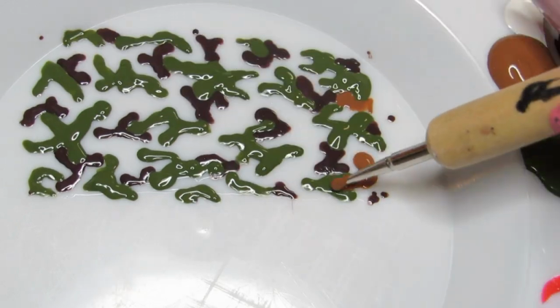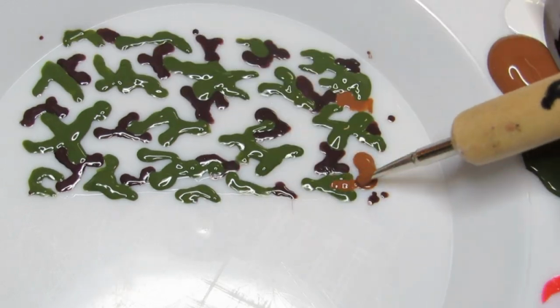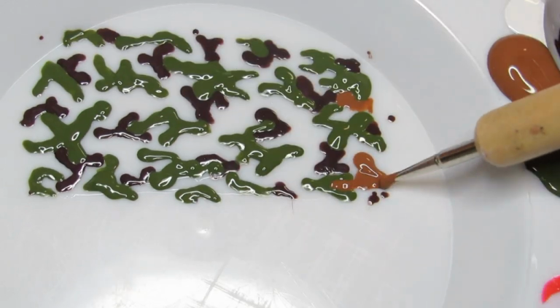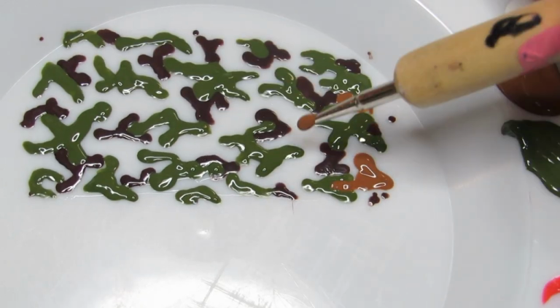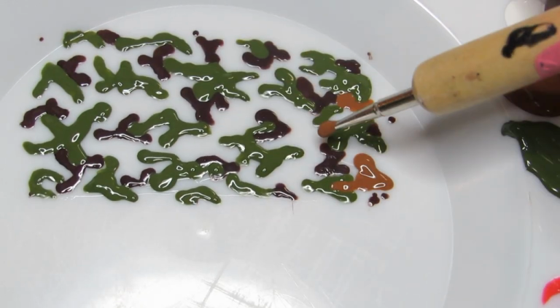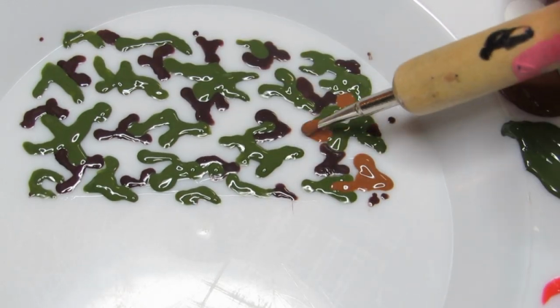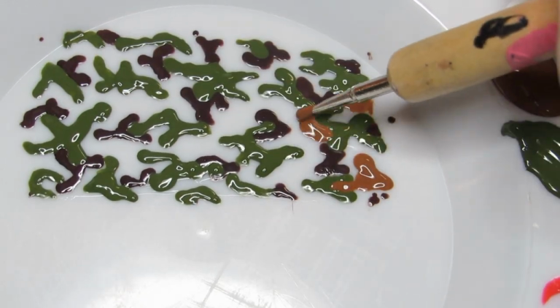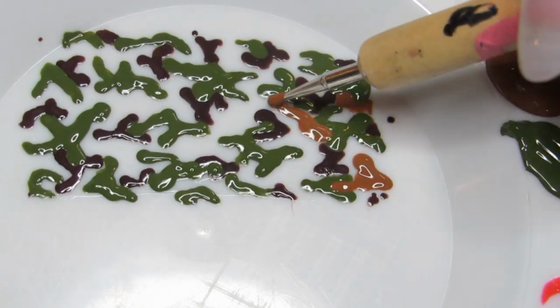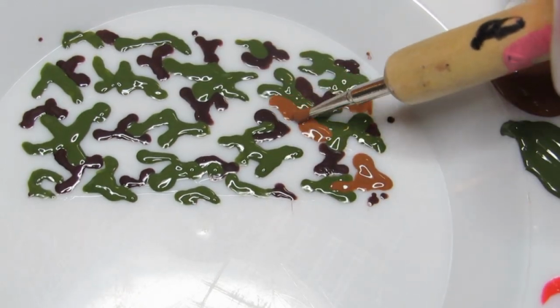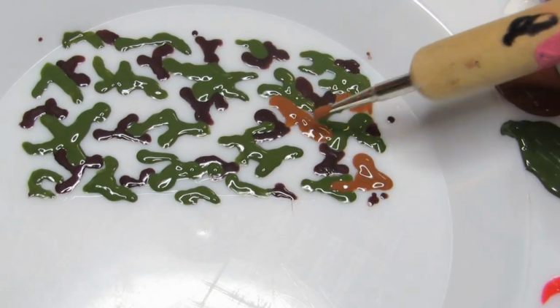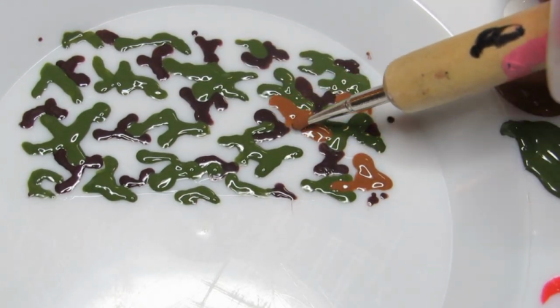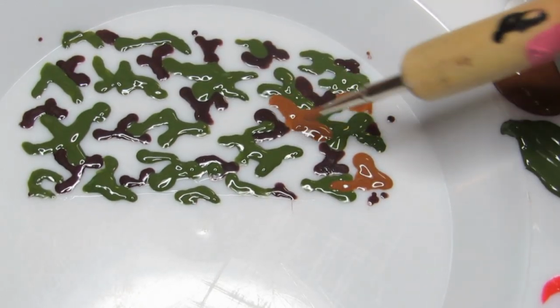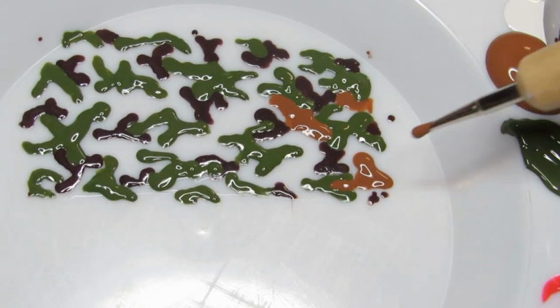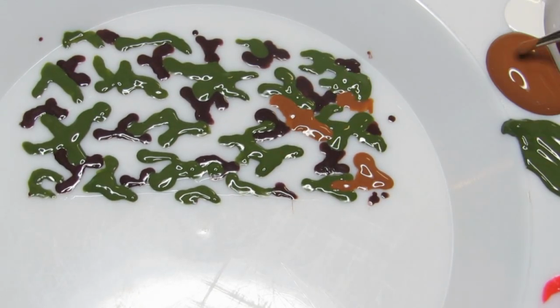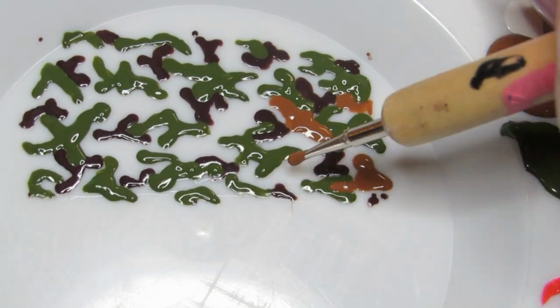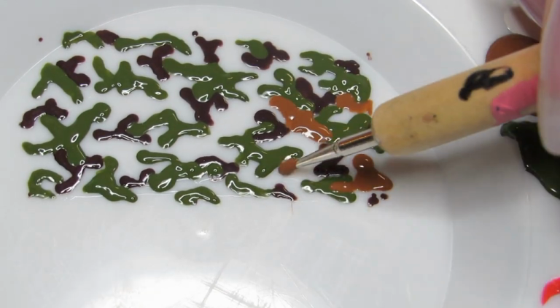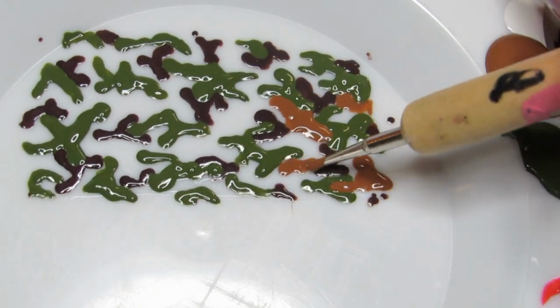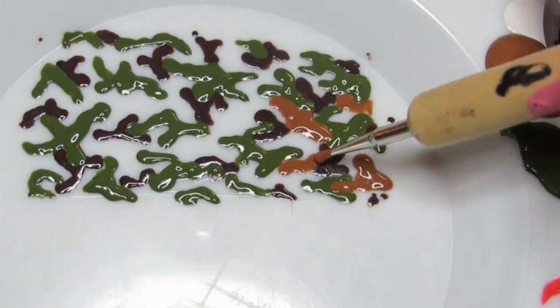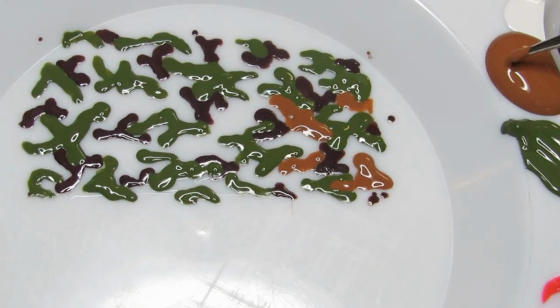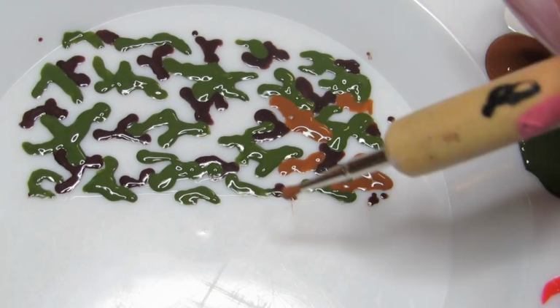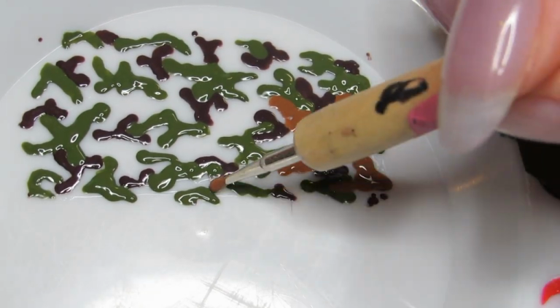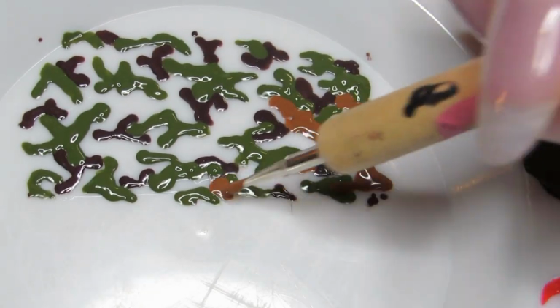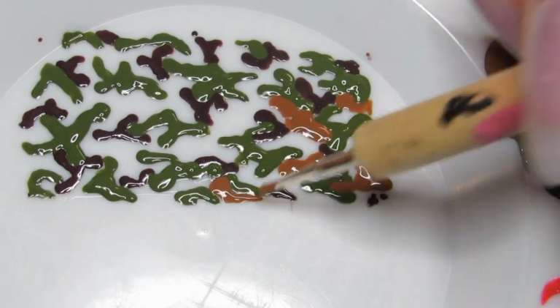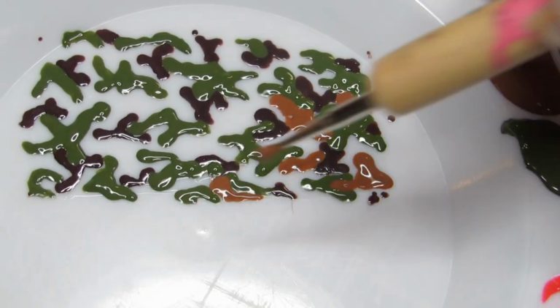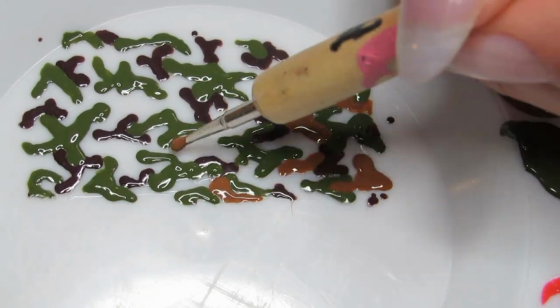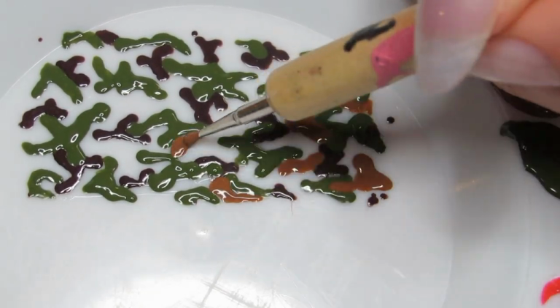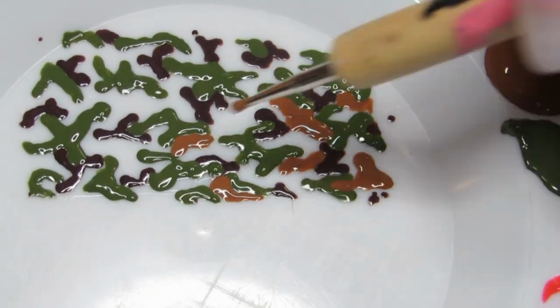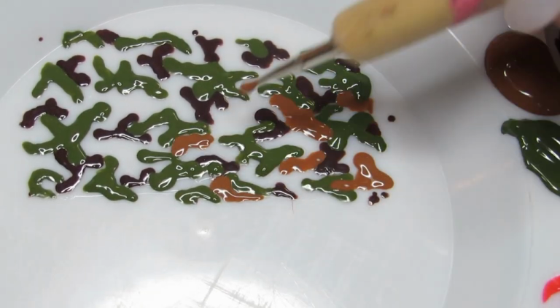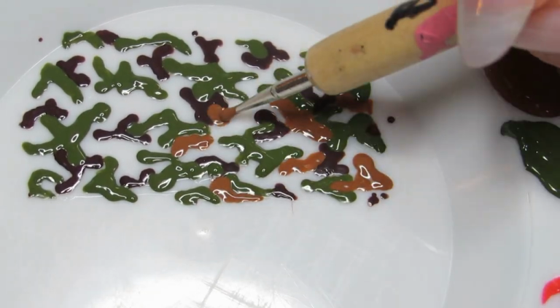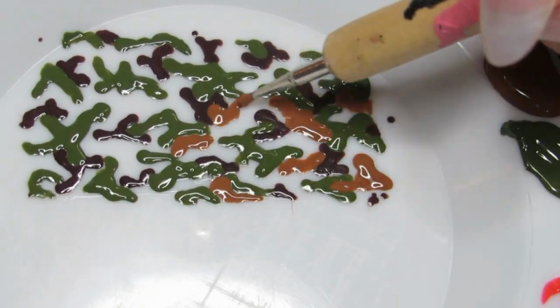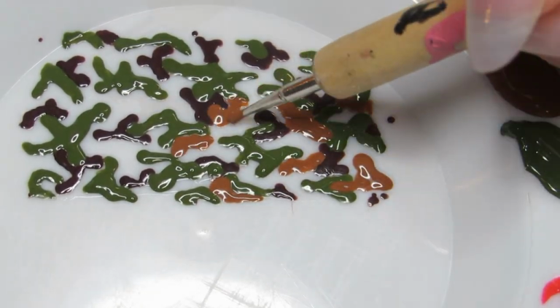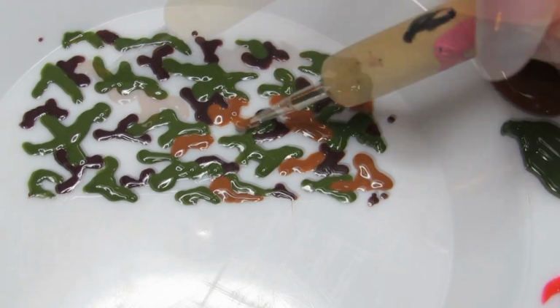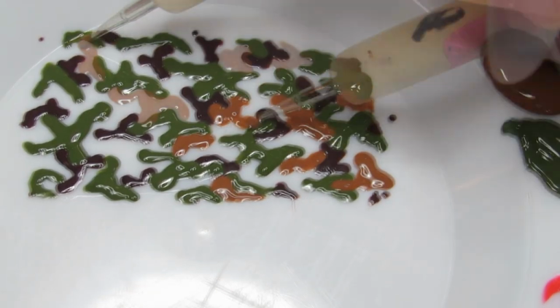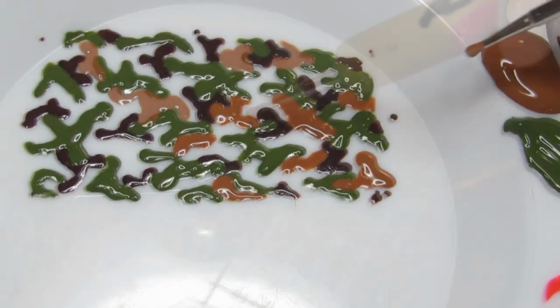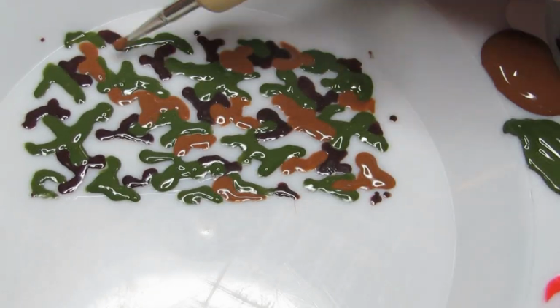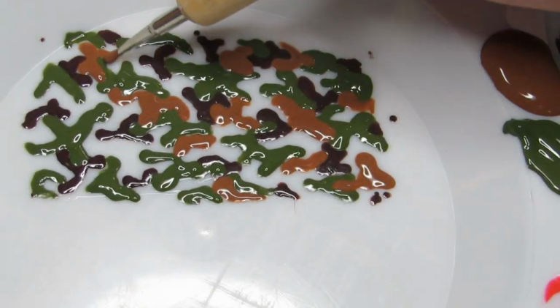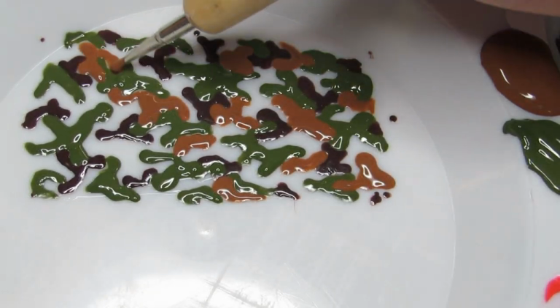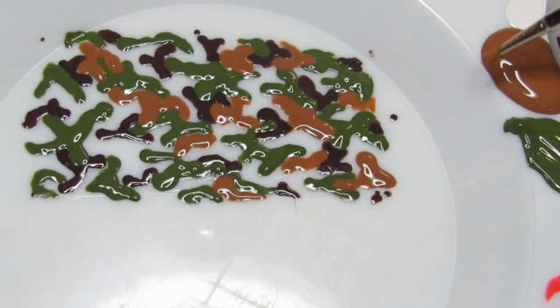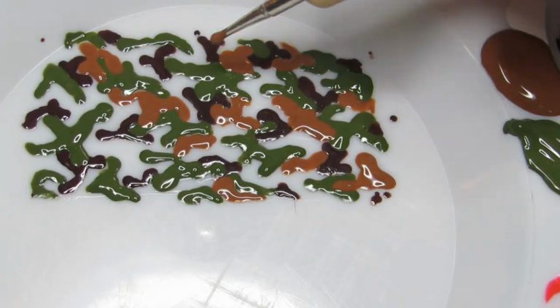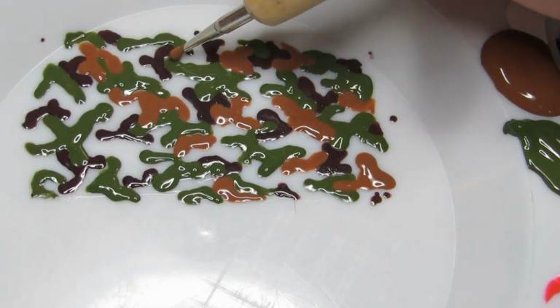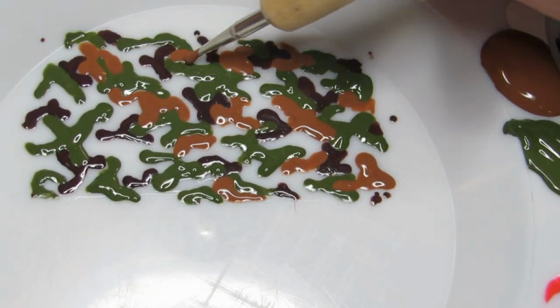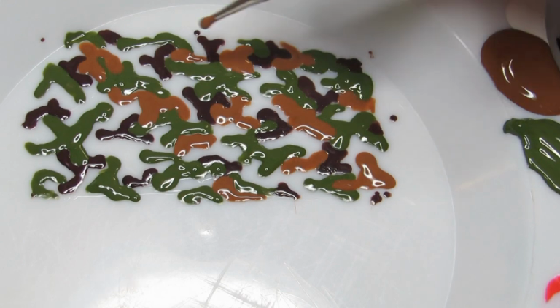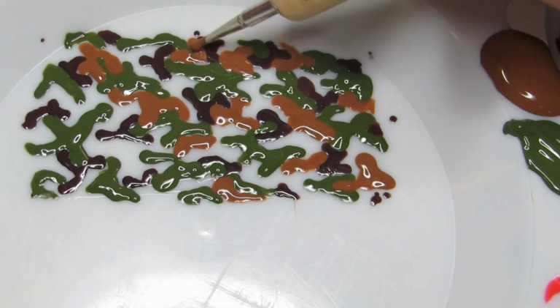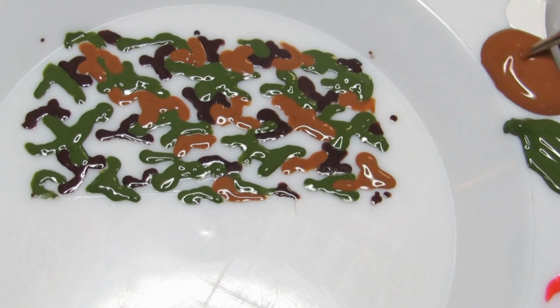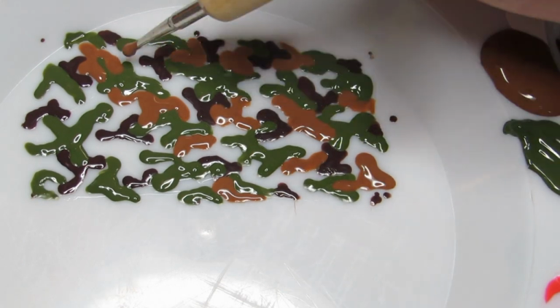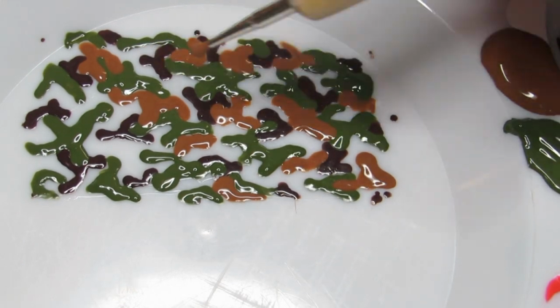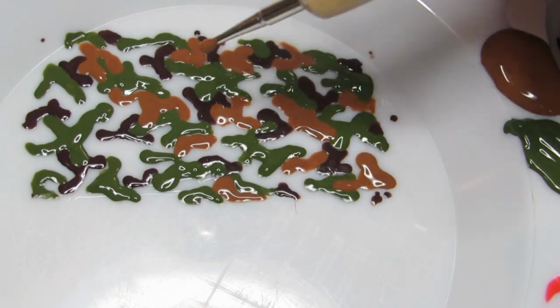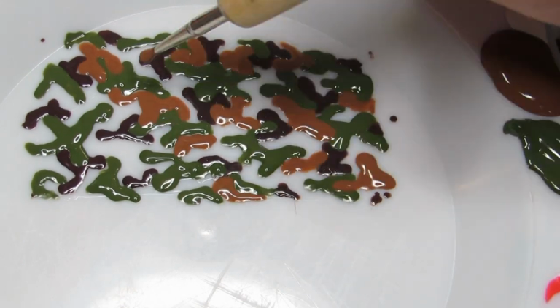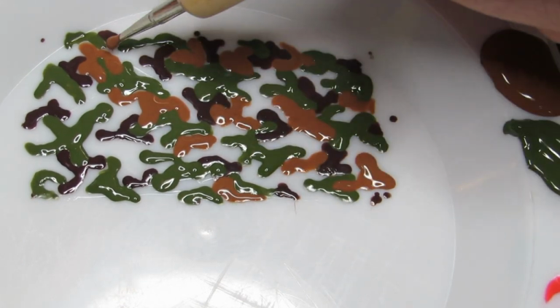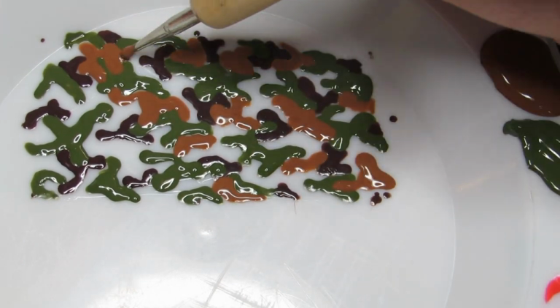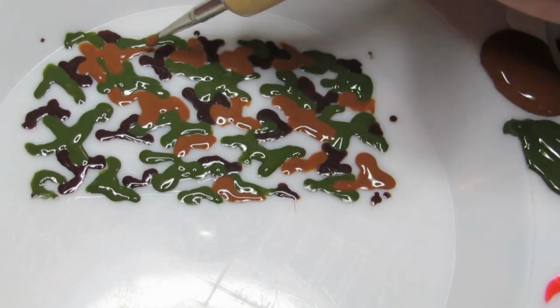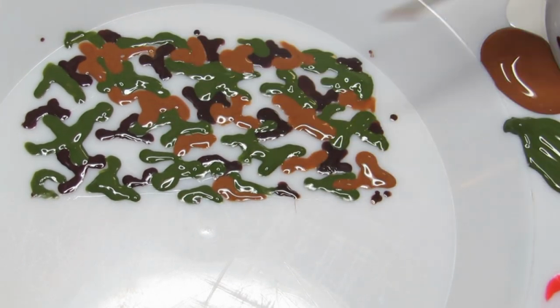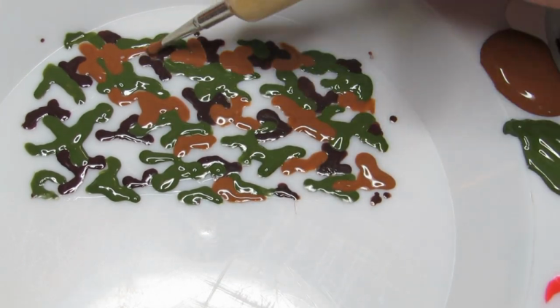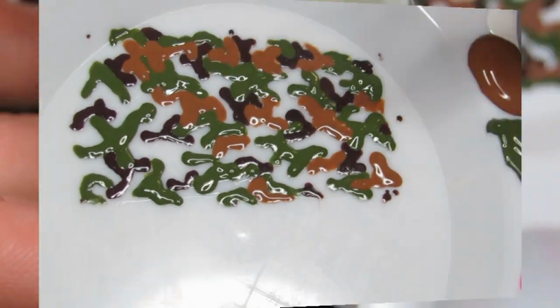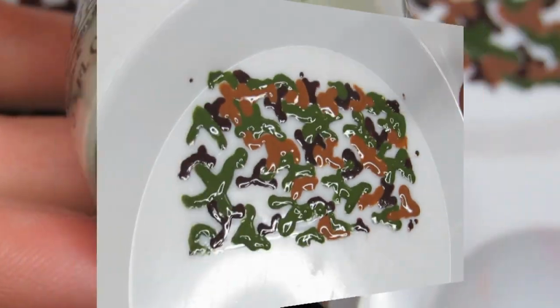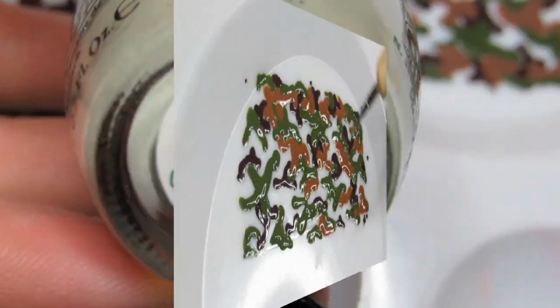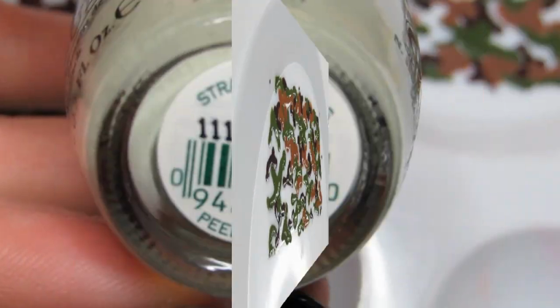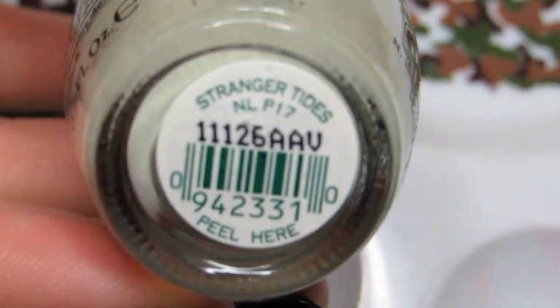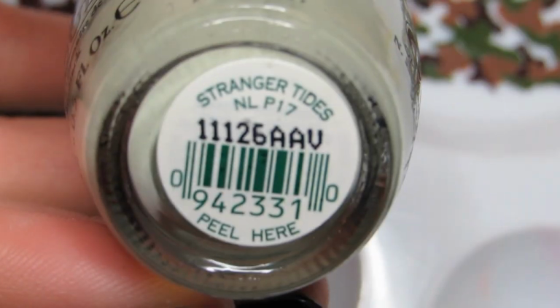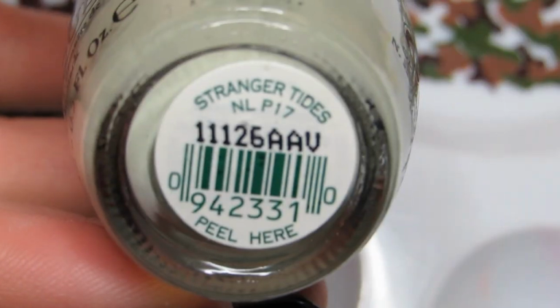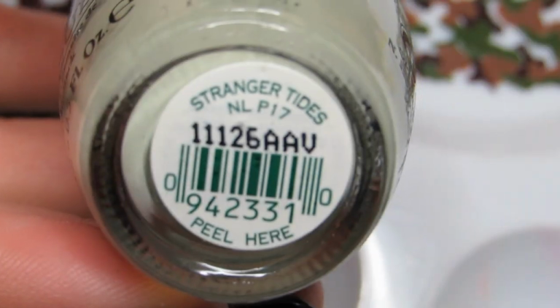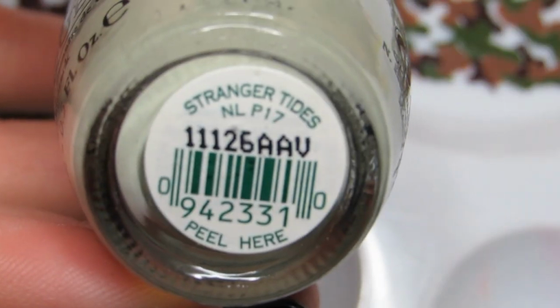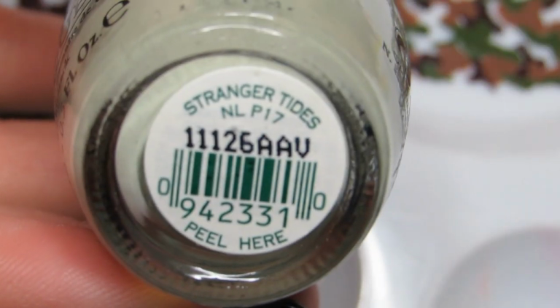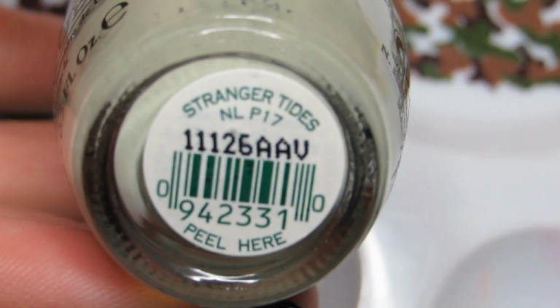And again, repeat the pattern with a light brown, this time leaving only enough empty room for one more color.